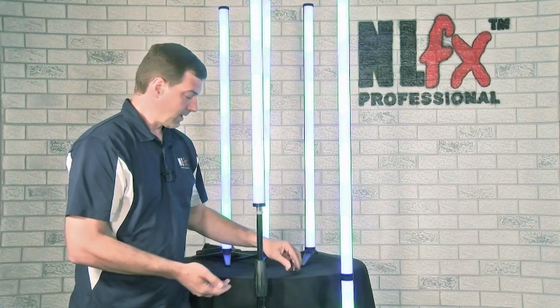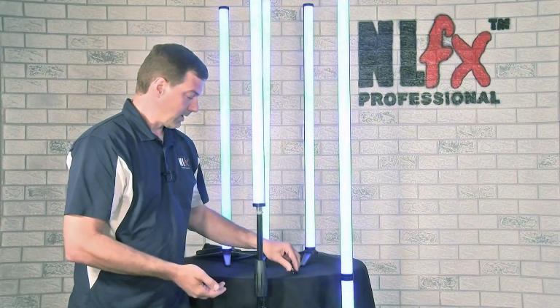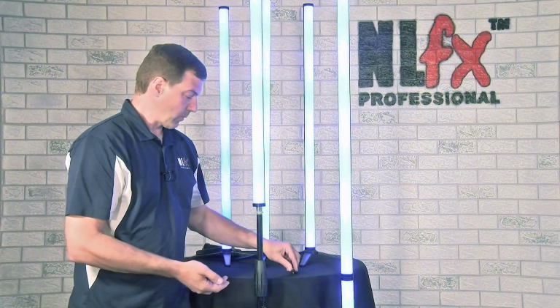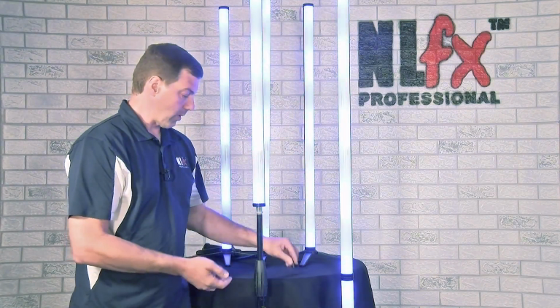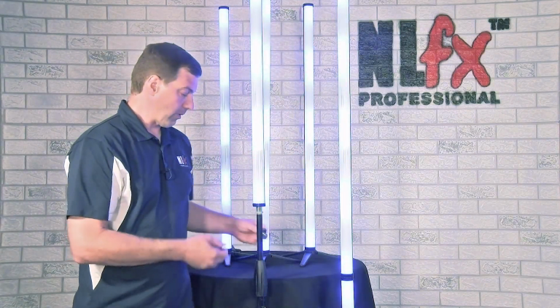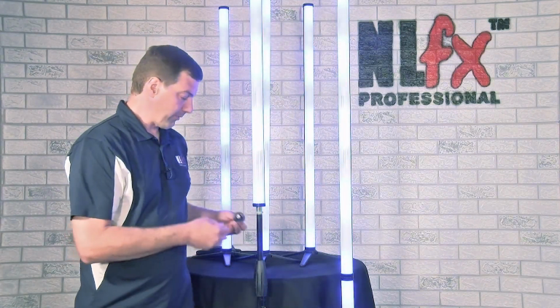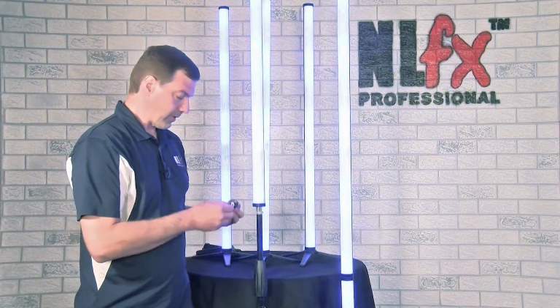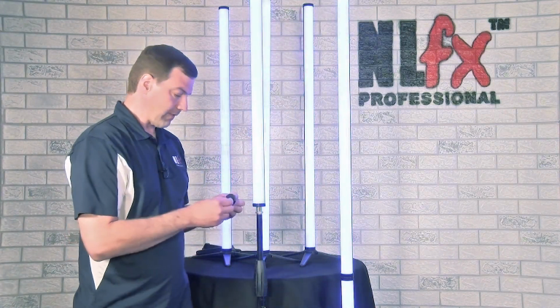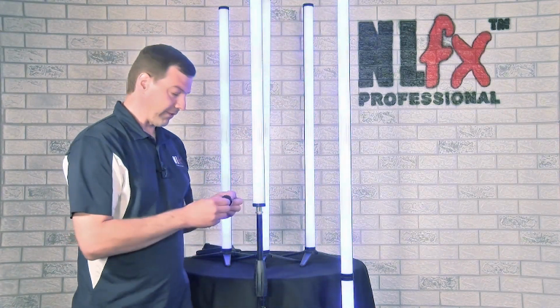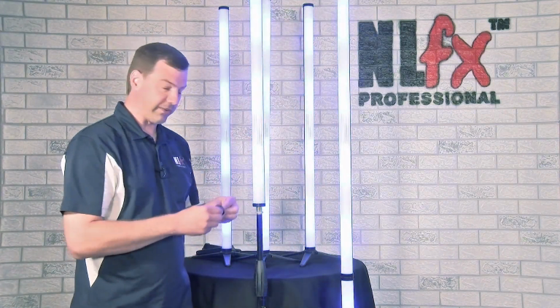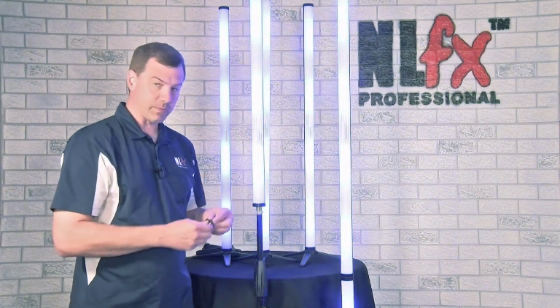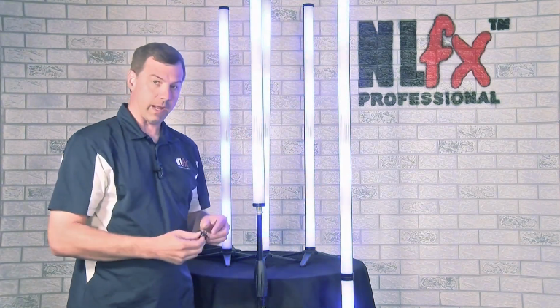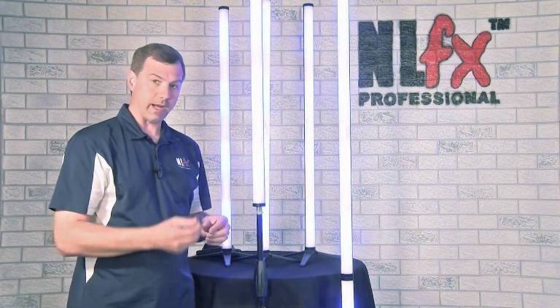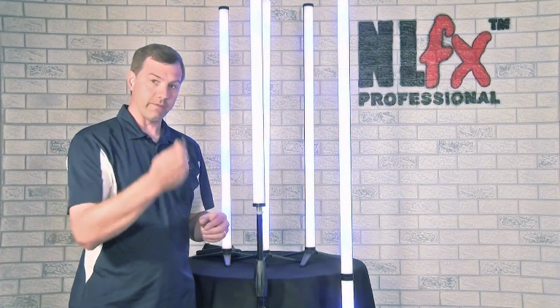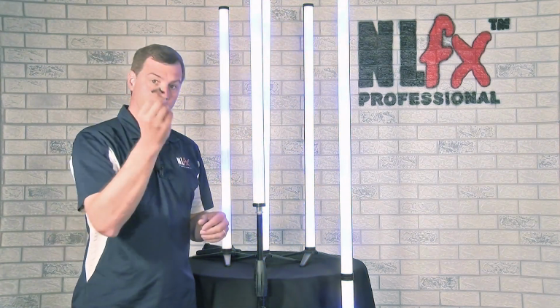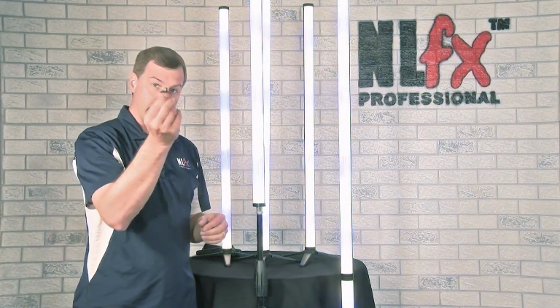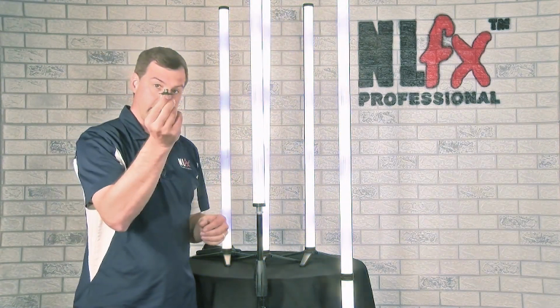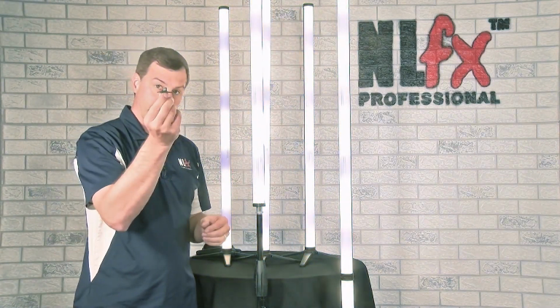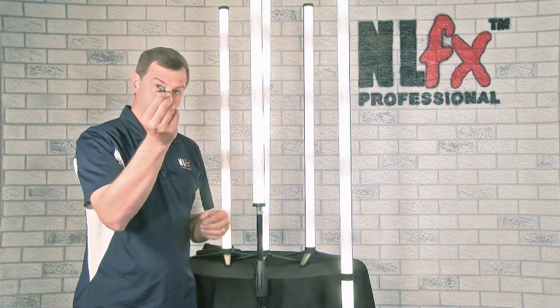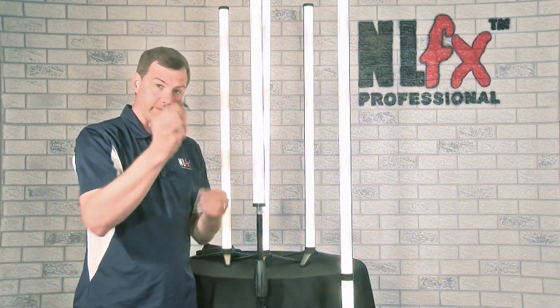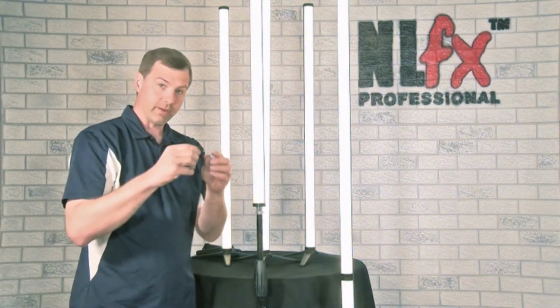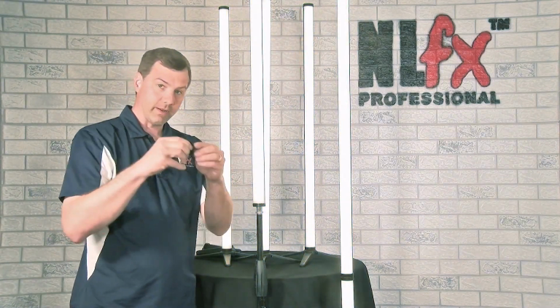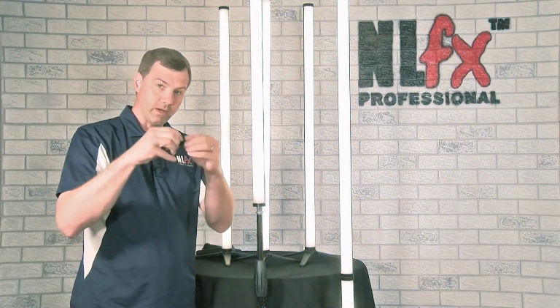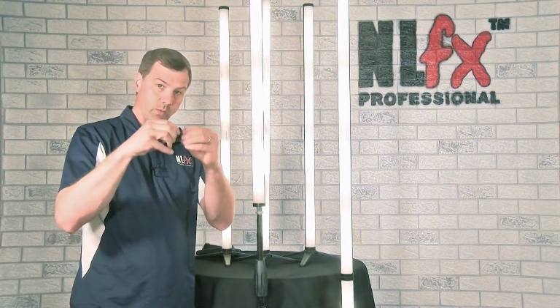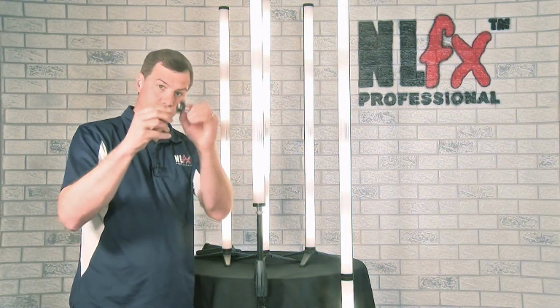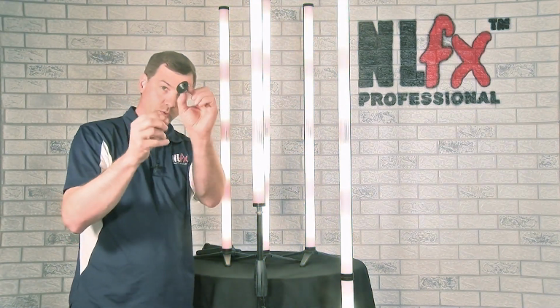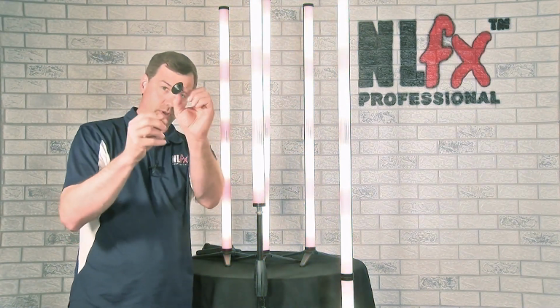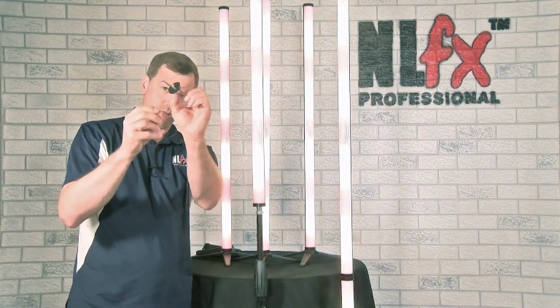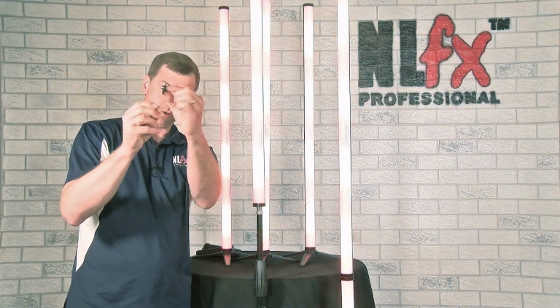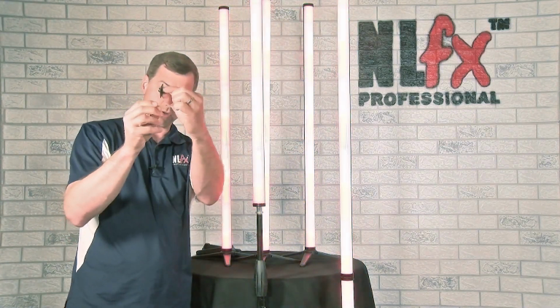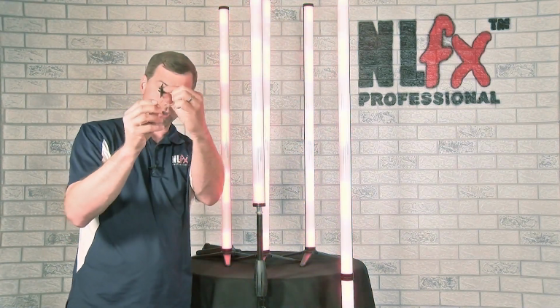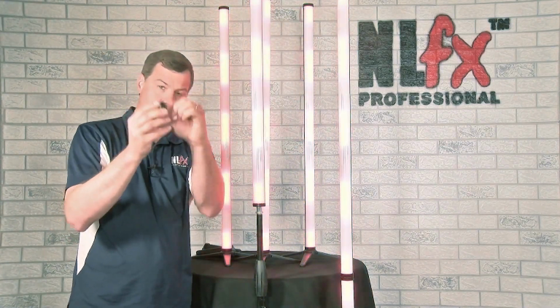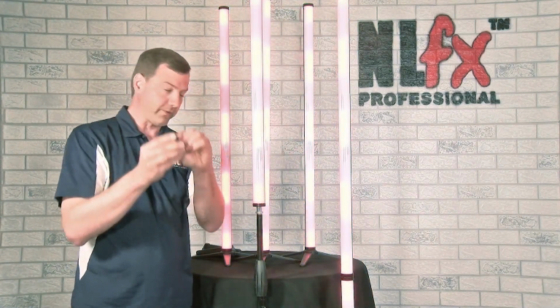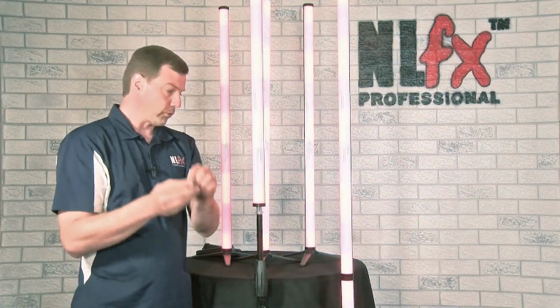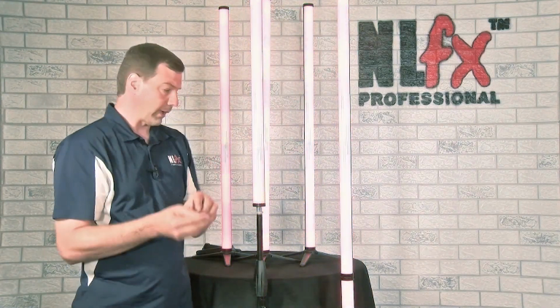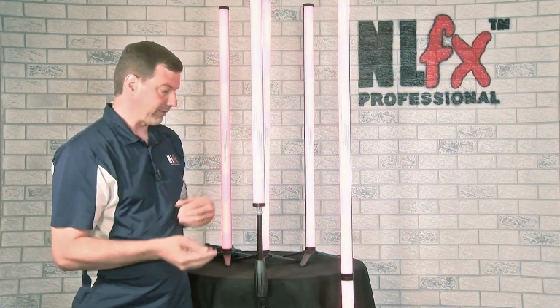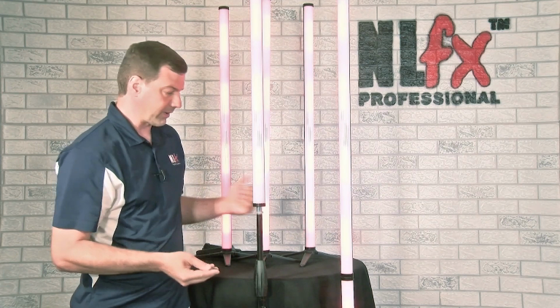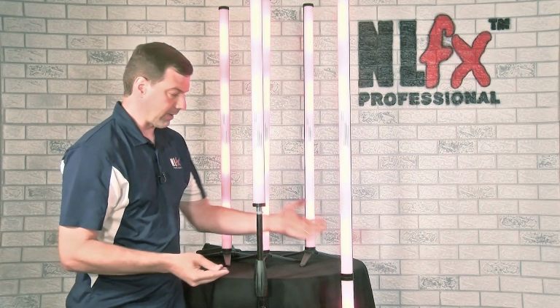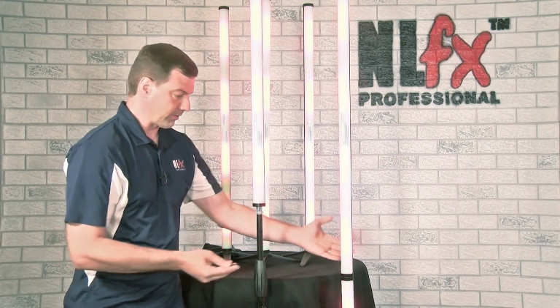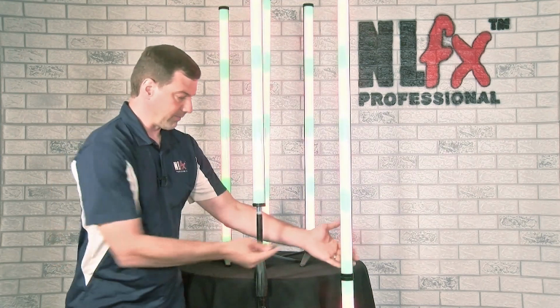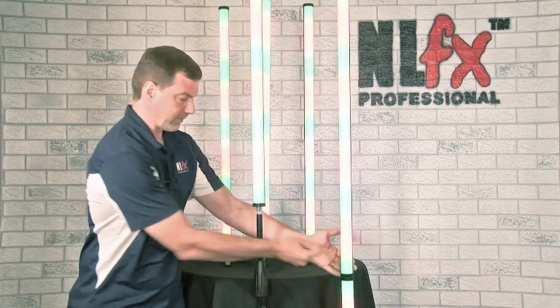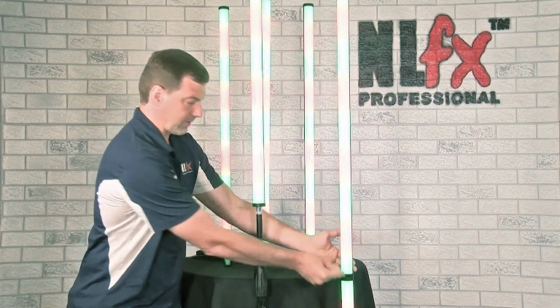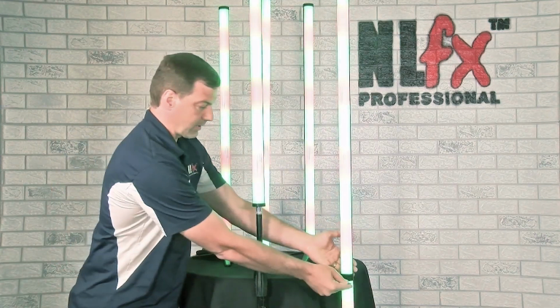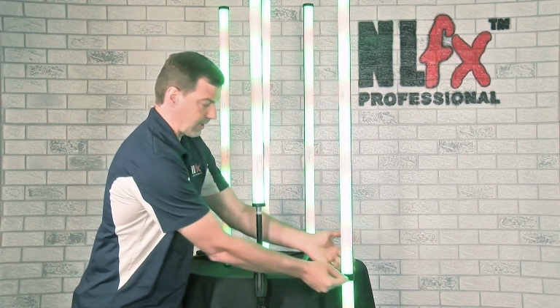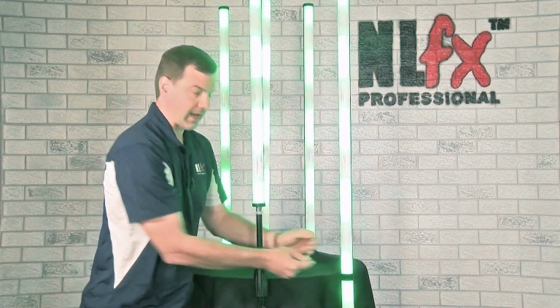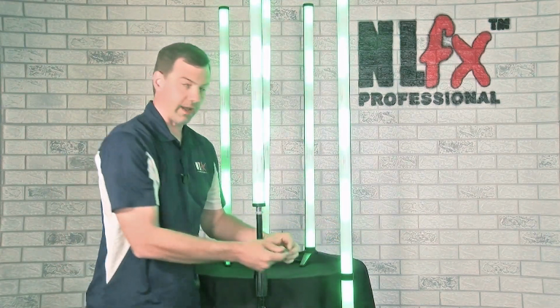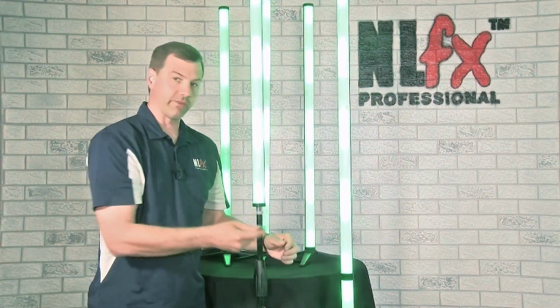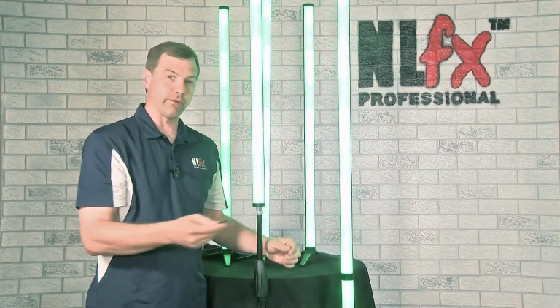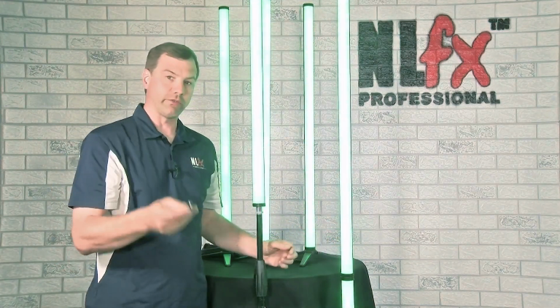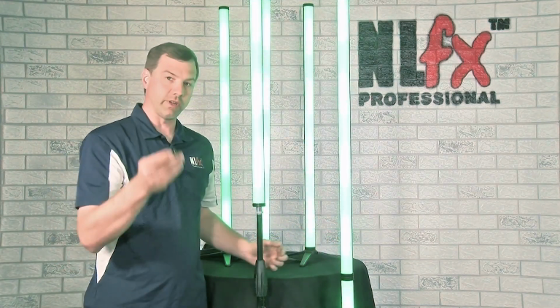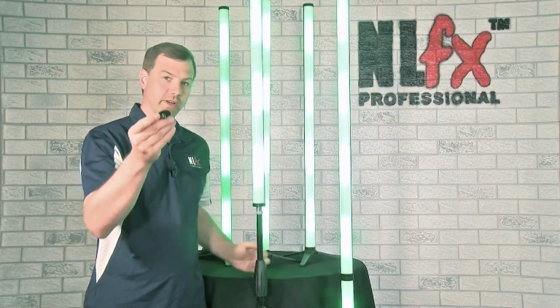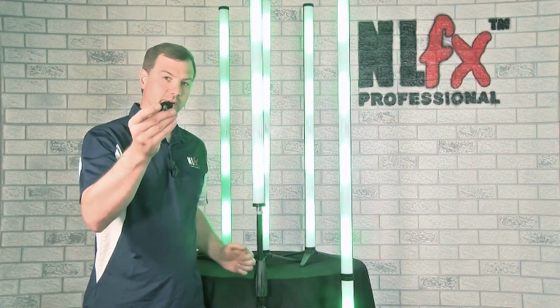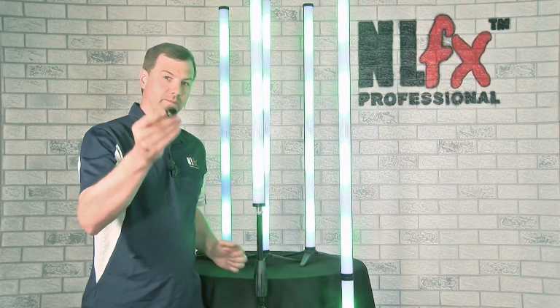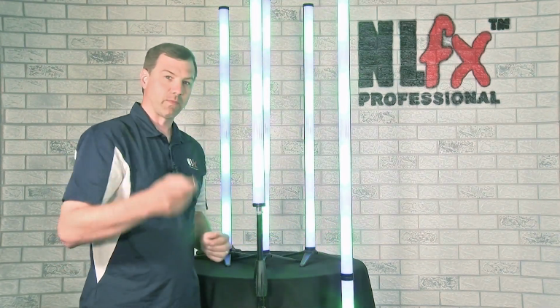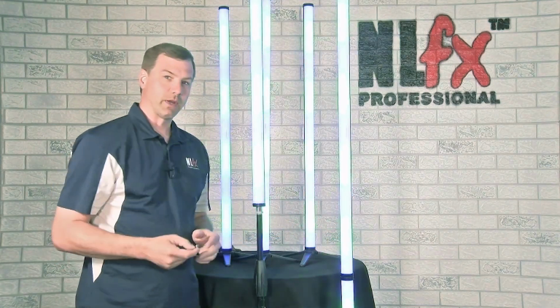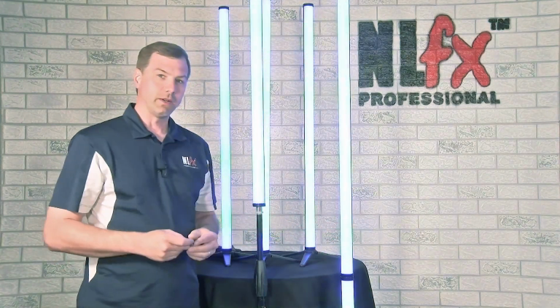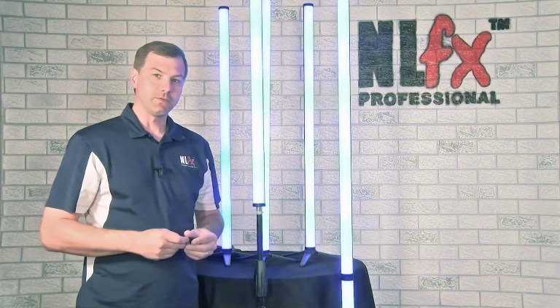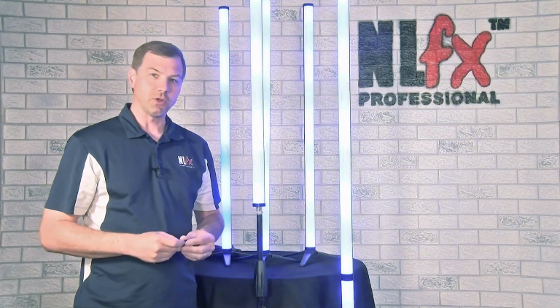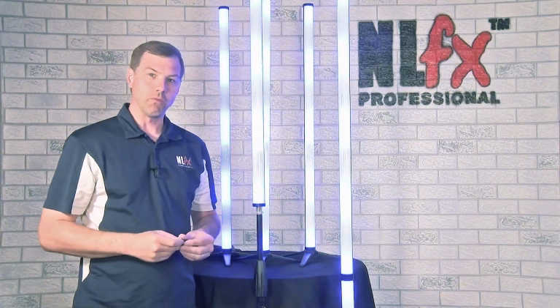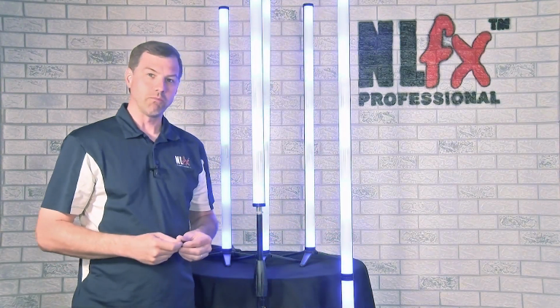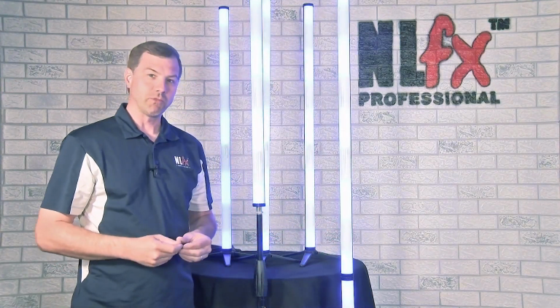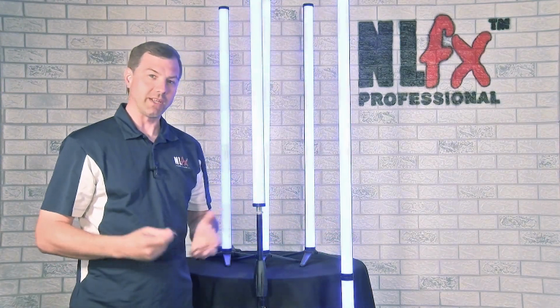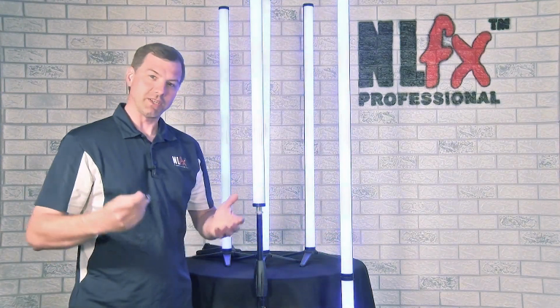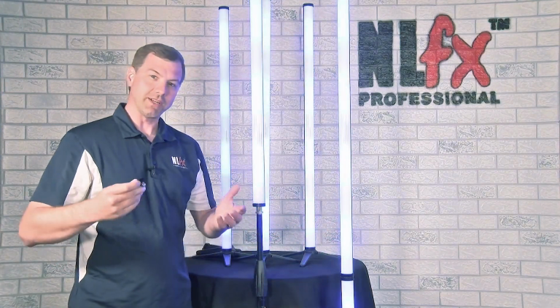We also have a six pack of couplers which will allow you to join two lights together, as you see here. So that's it.